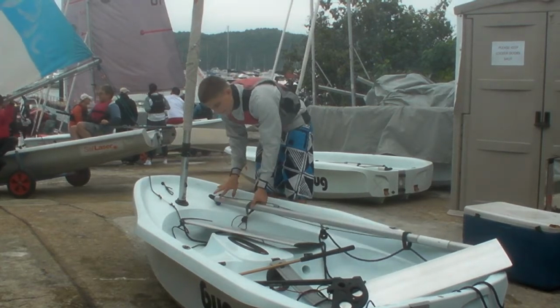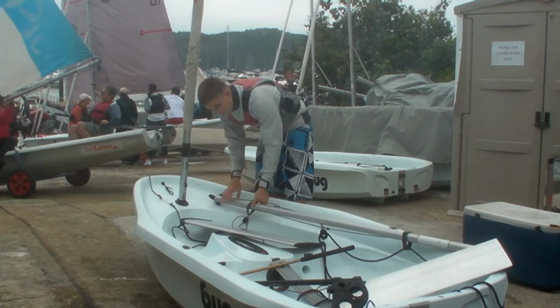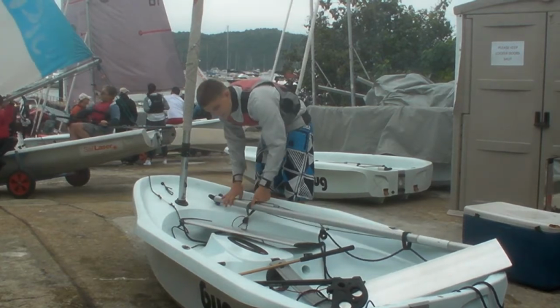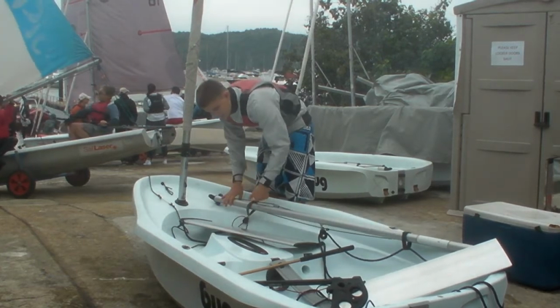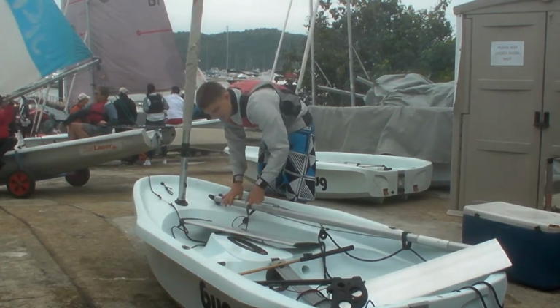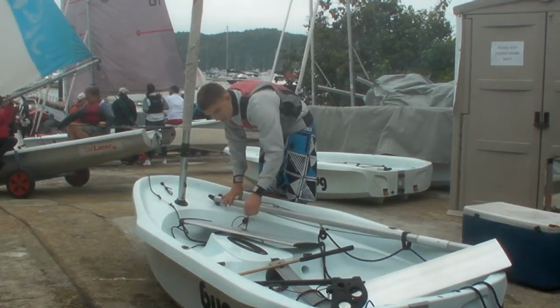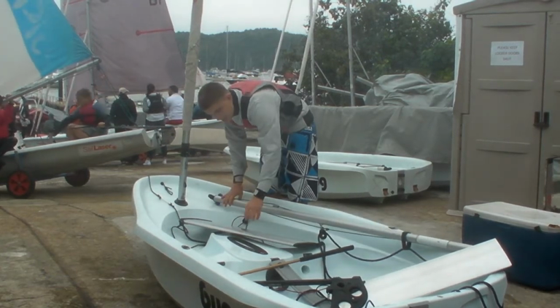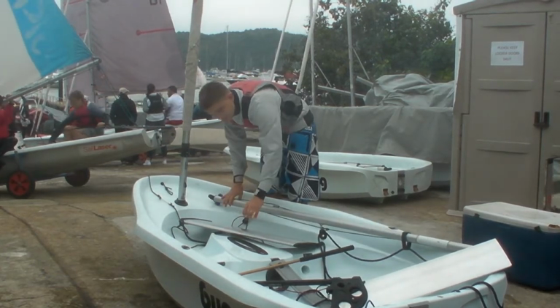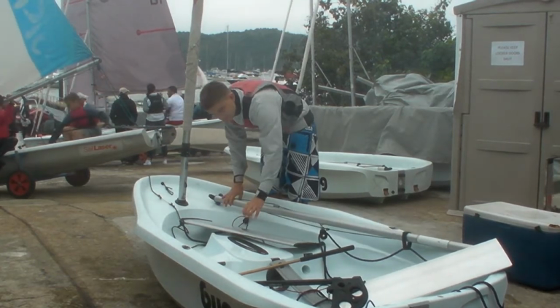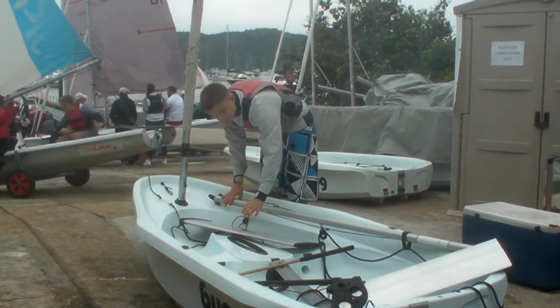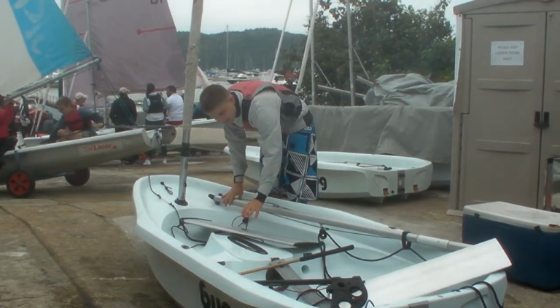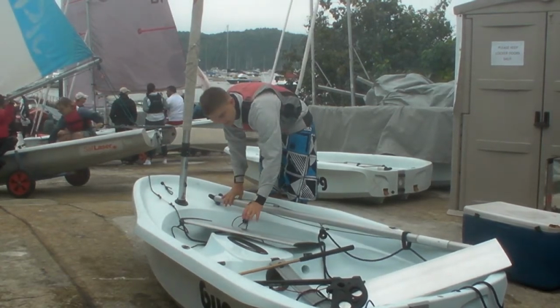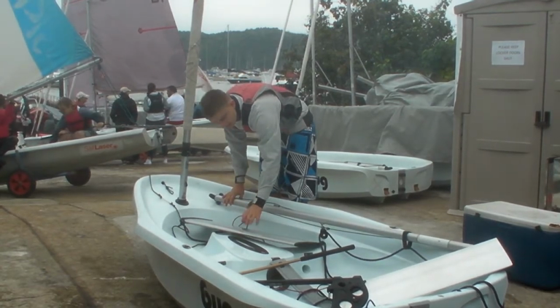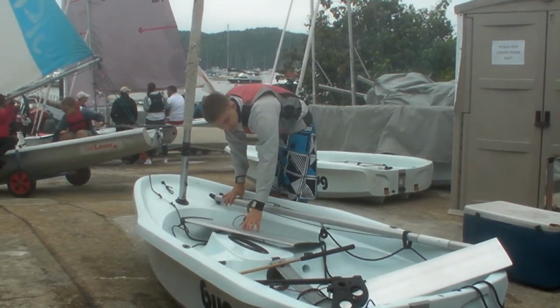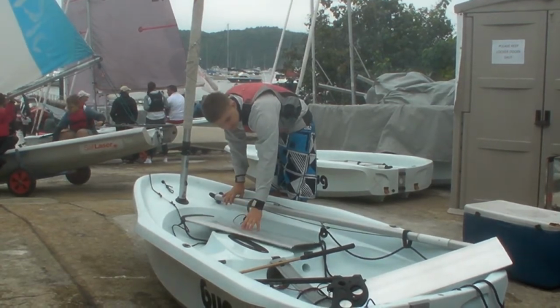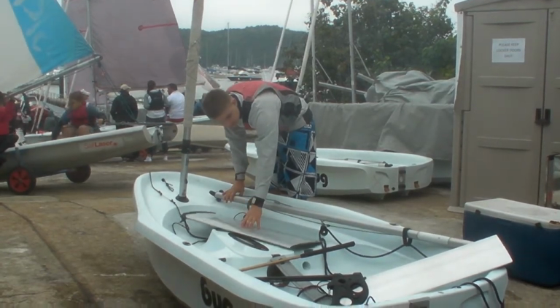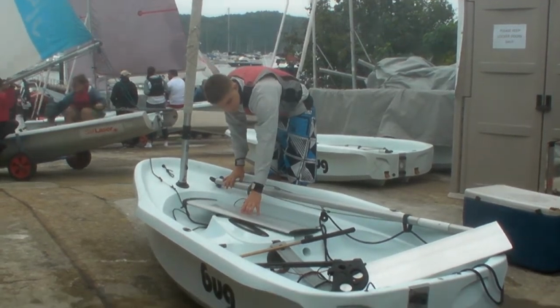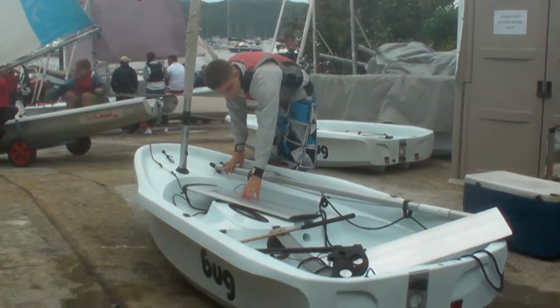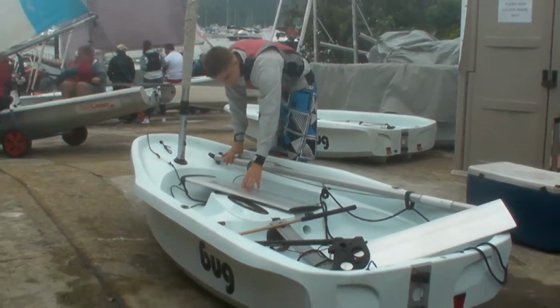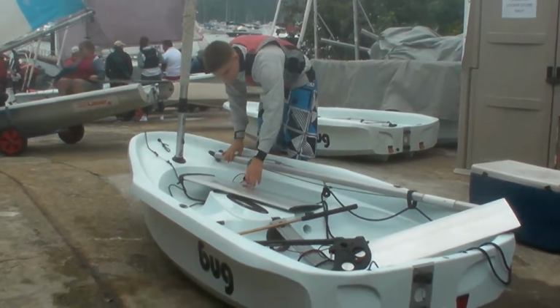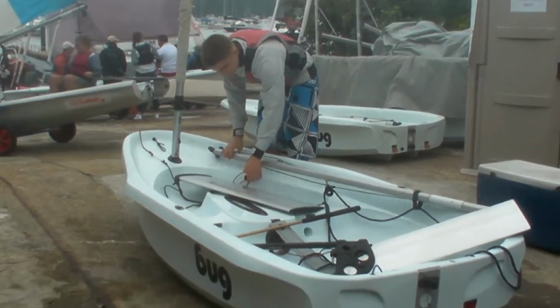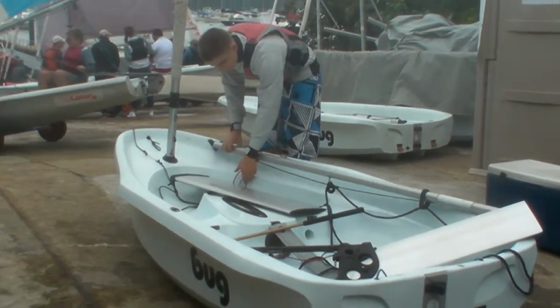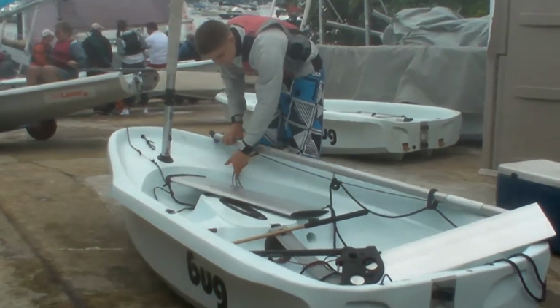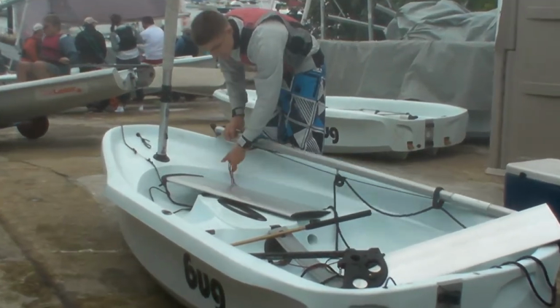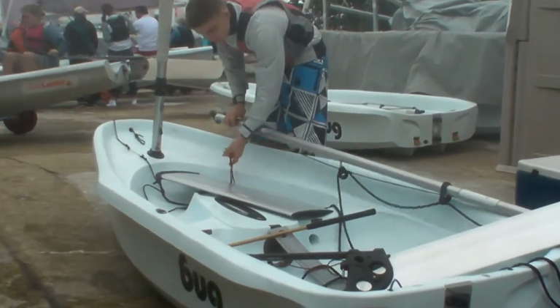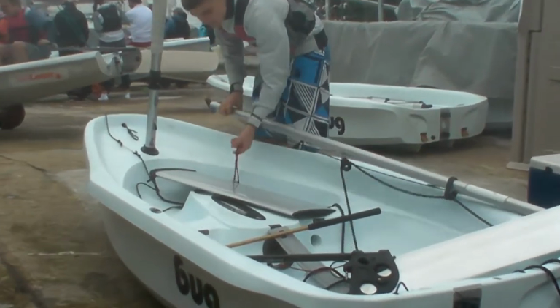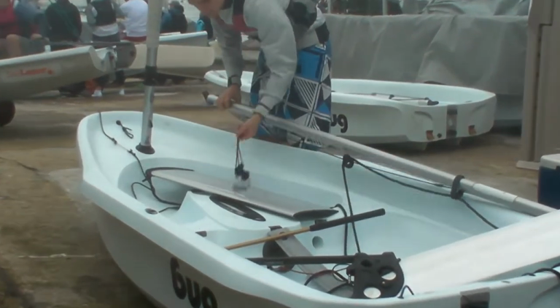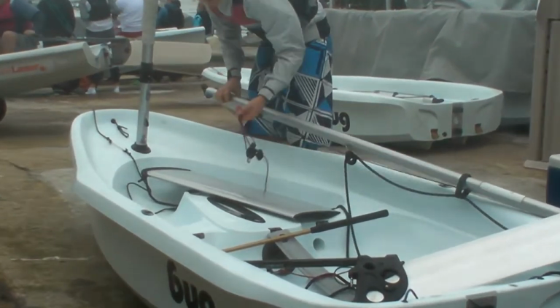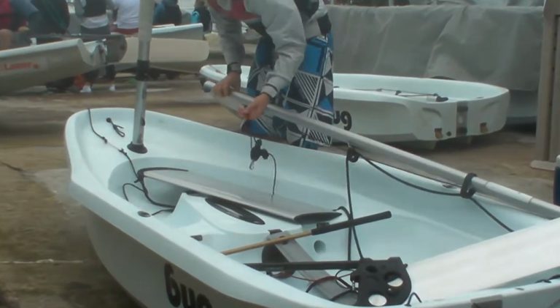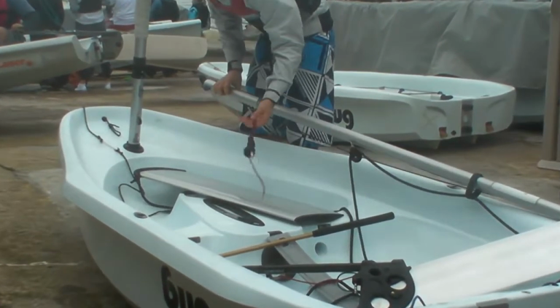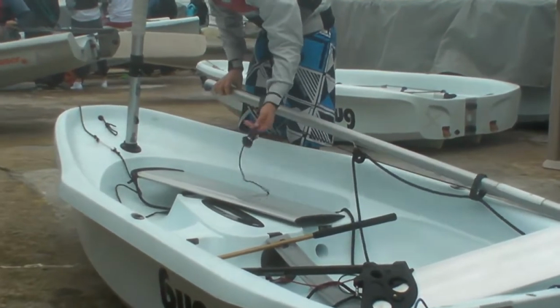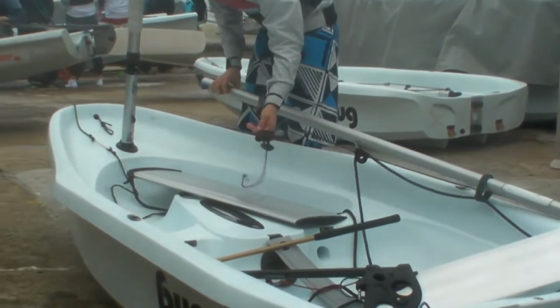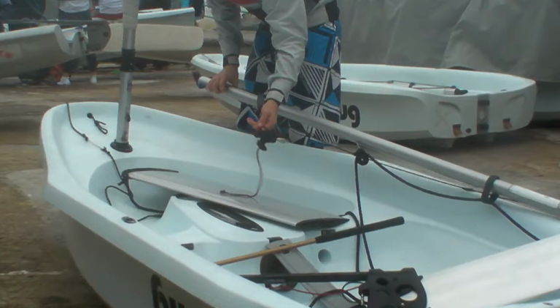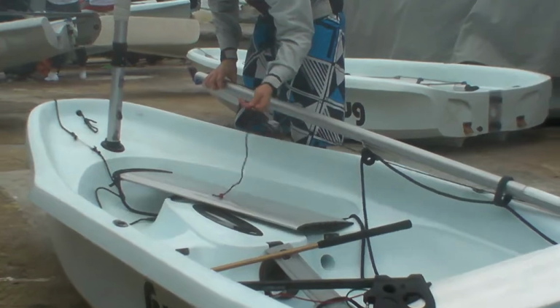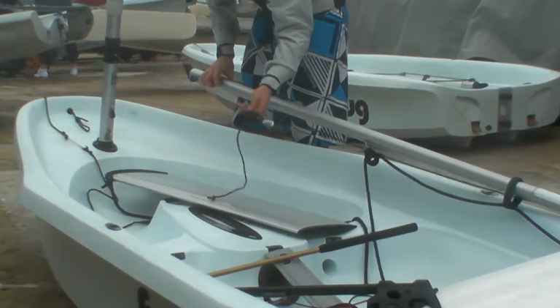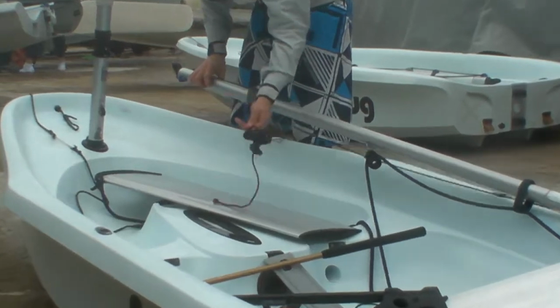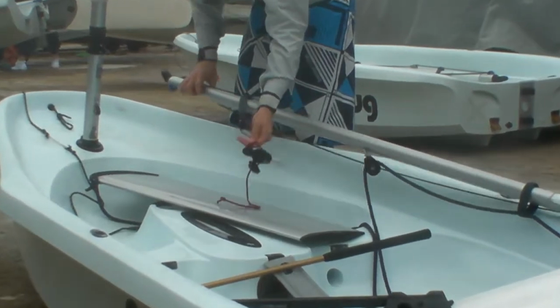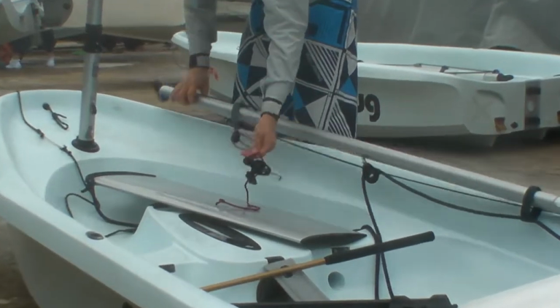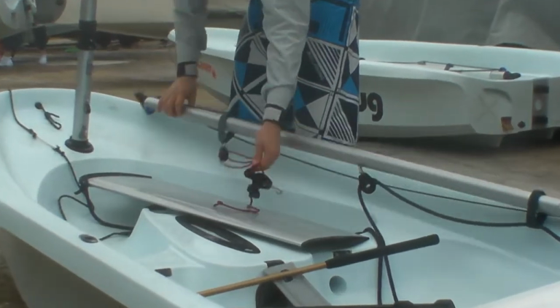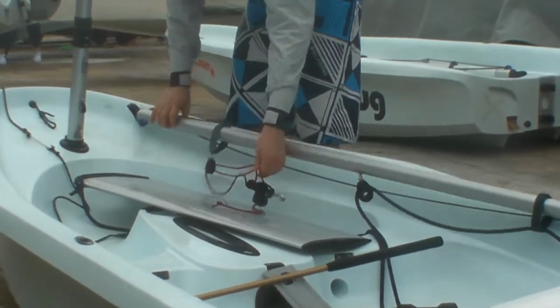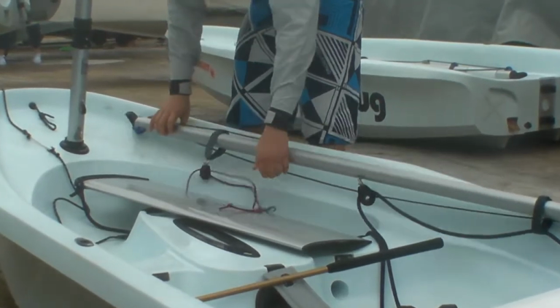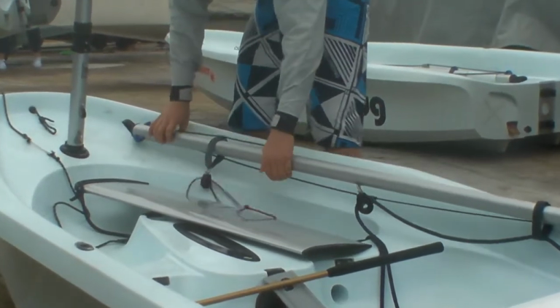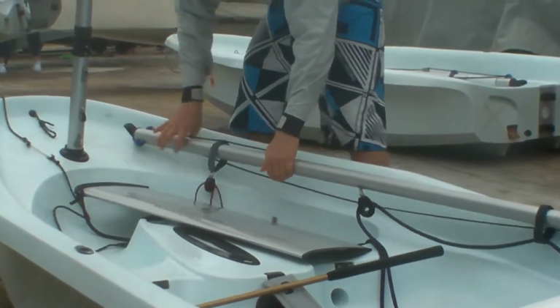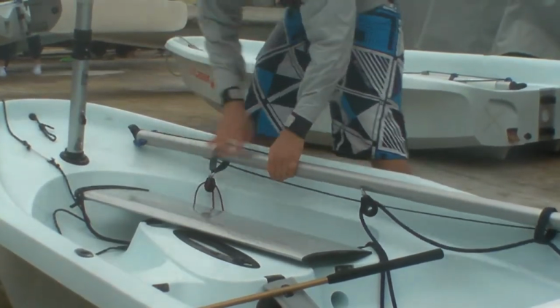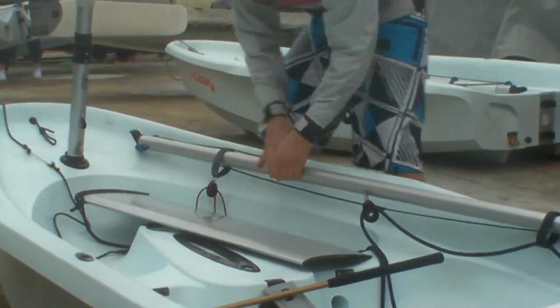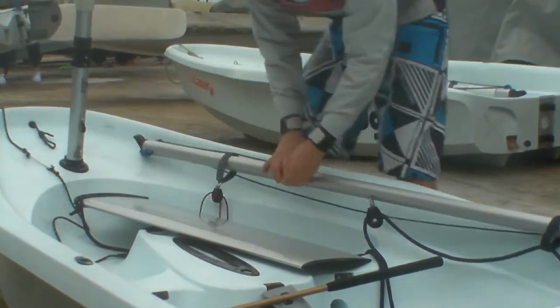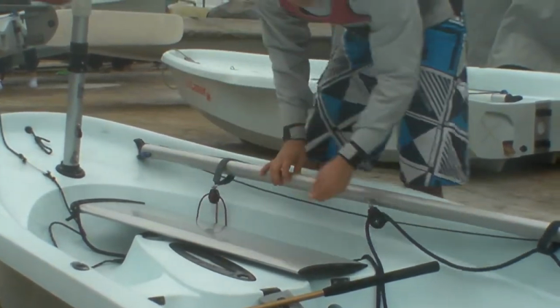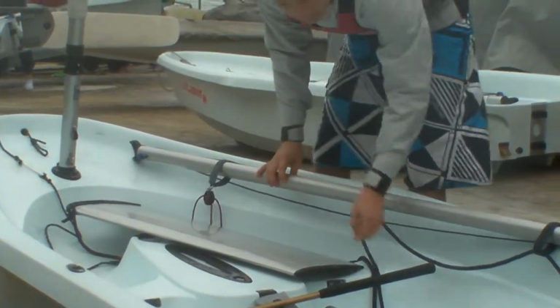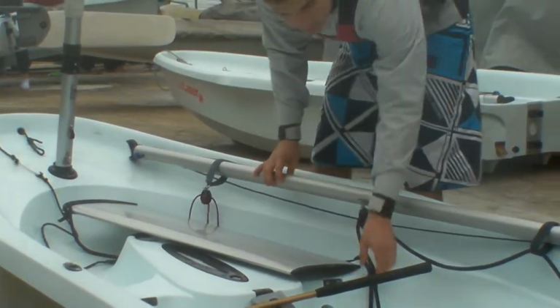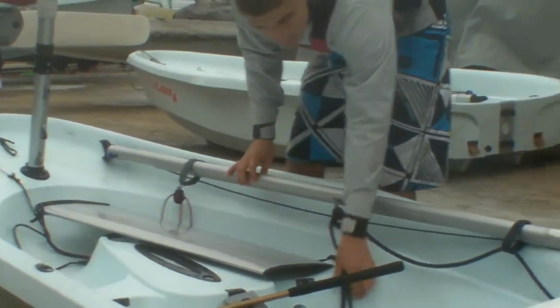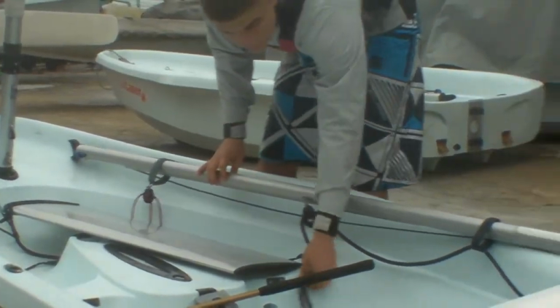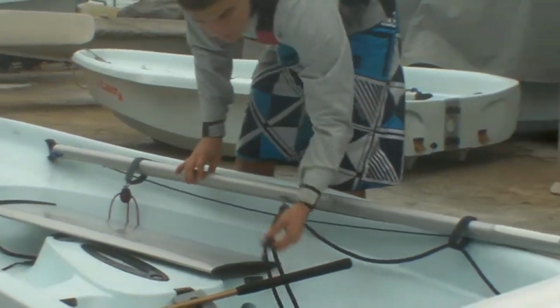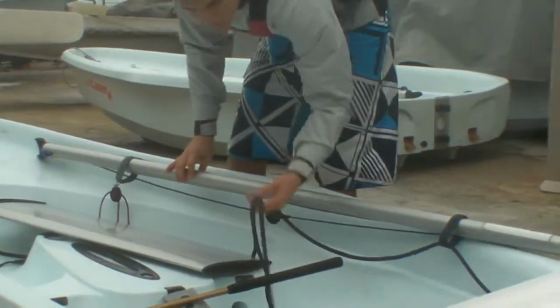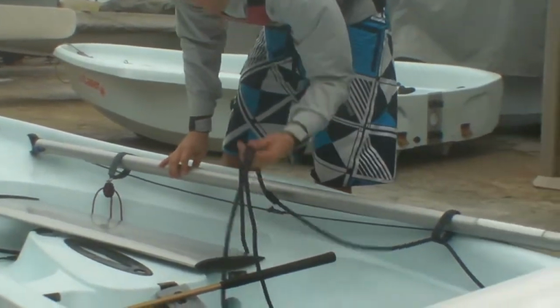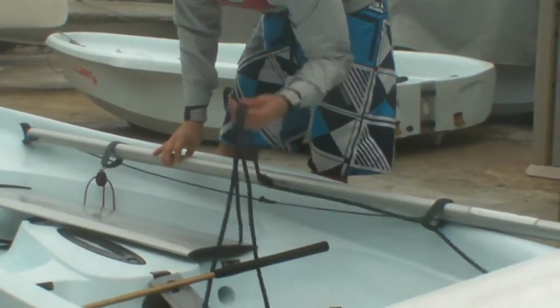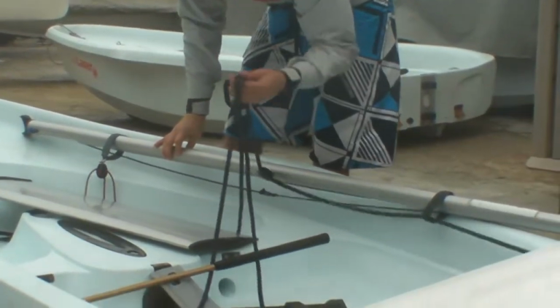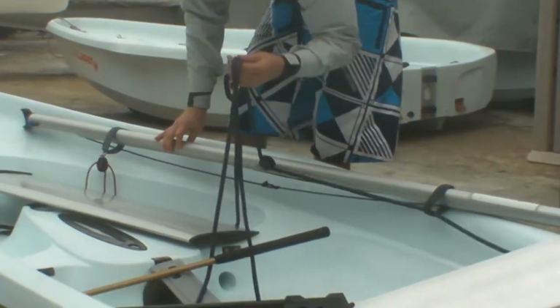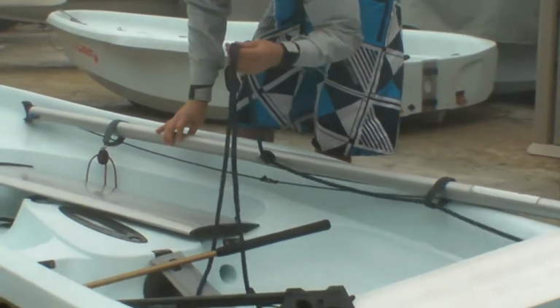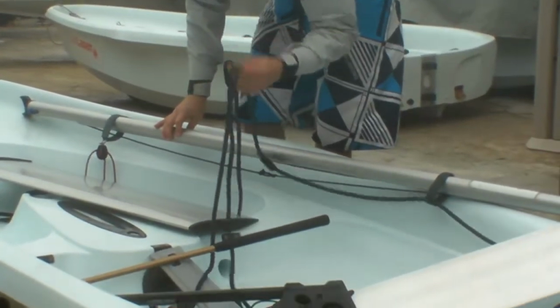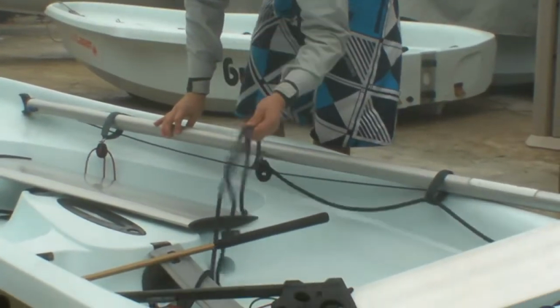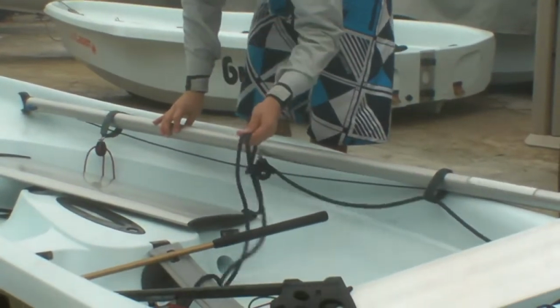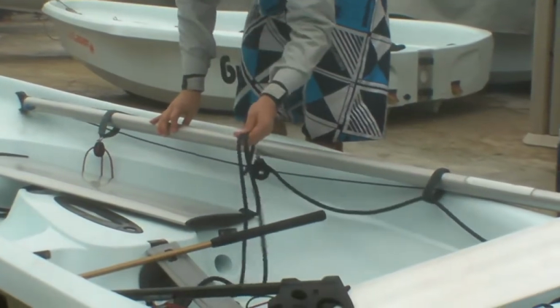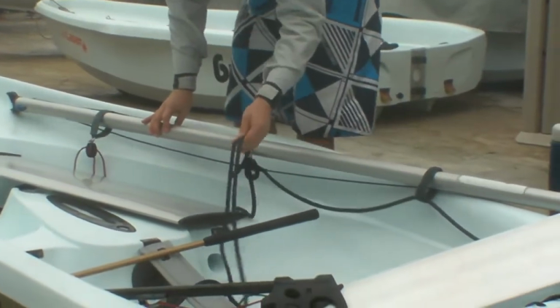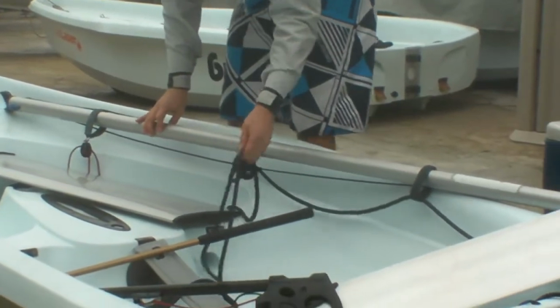This here is the centerboard. The red rope here is the kicker. This blue rope is the mainsheet.